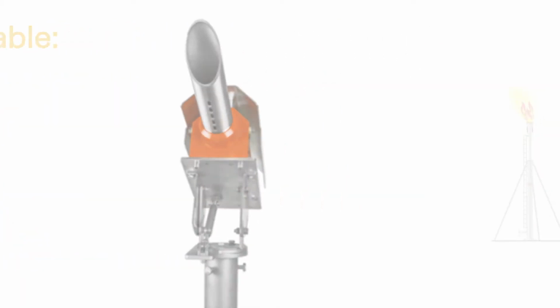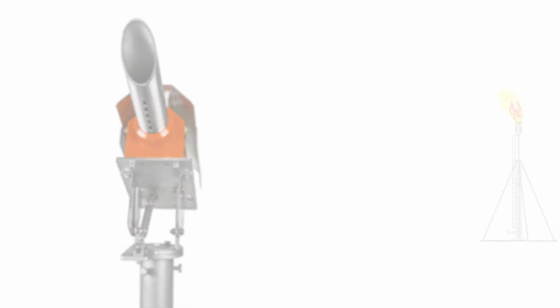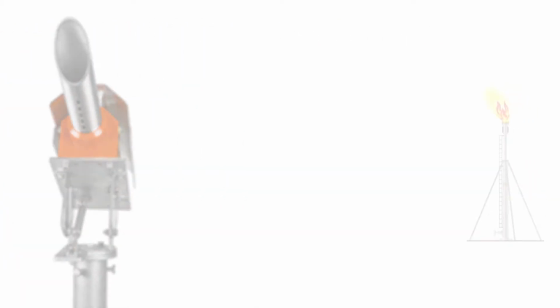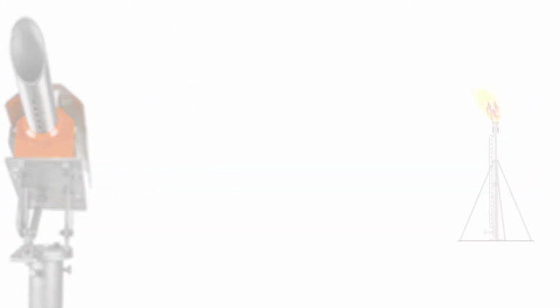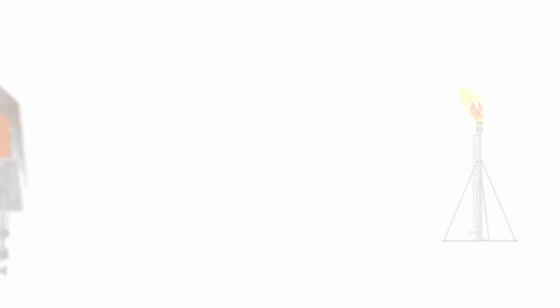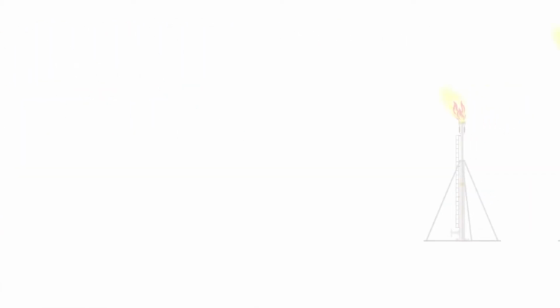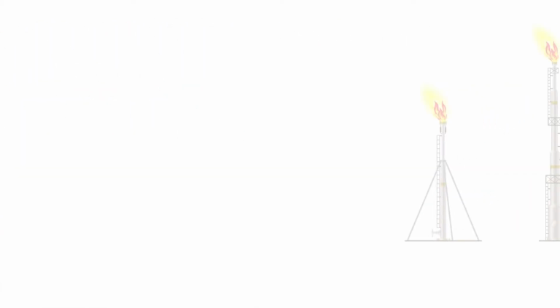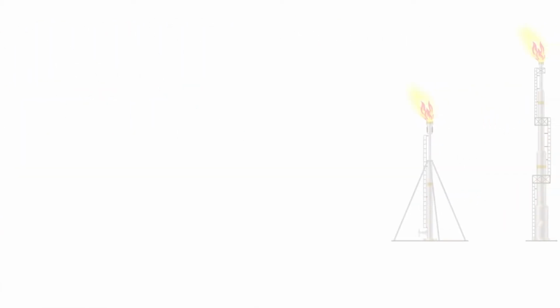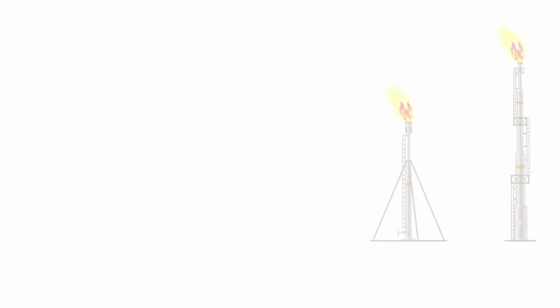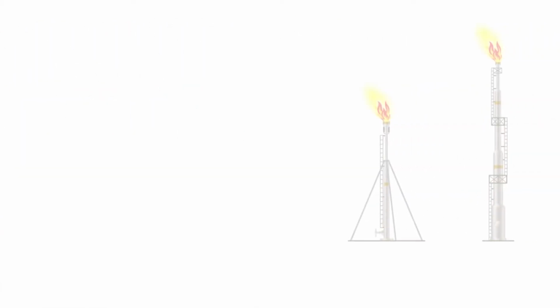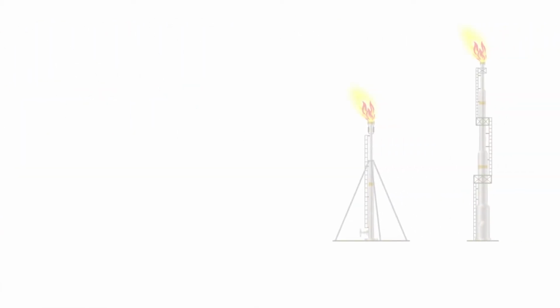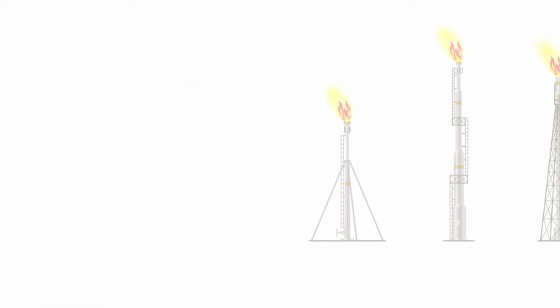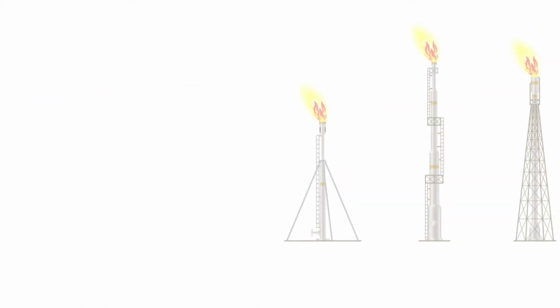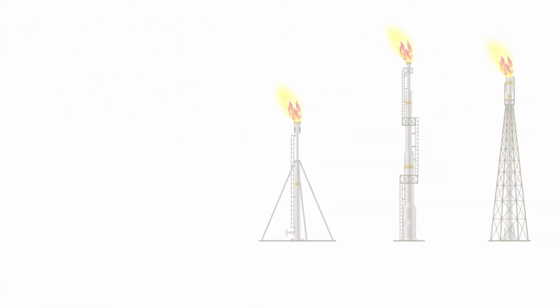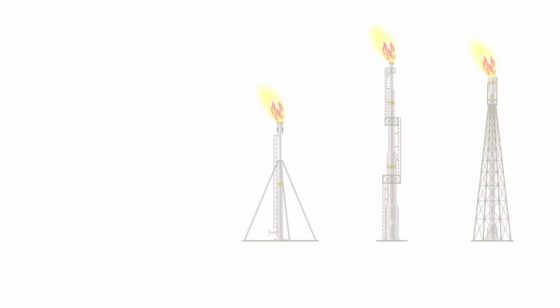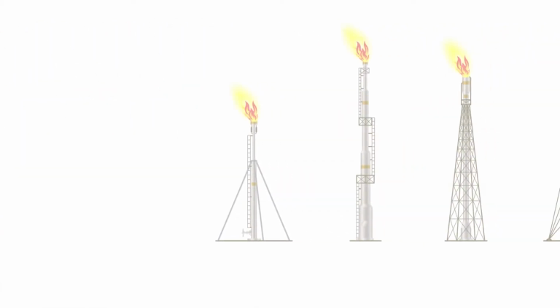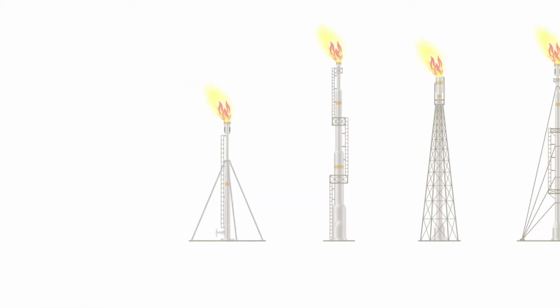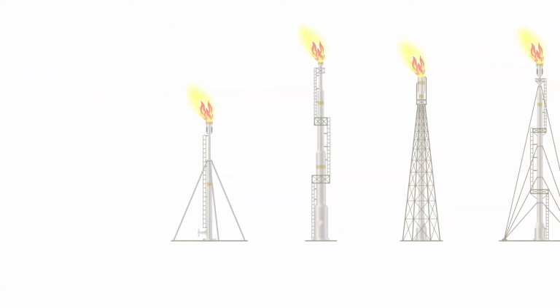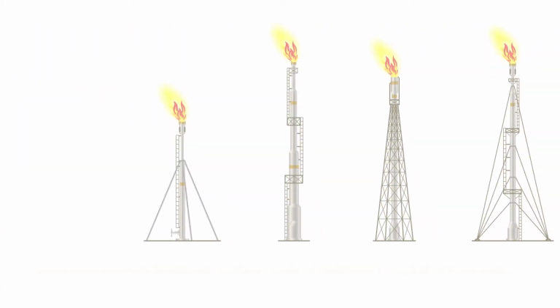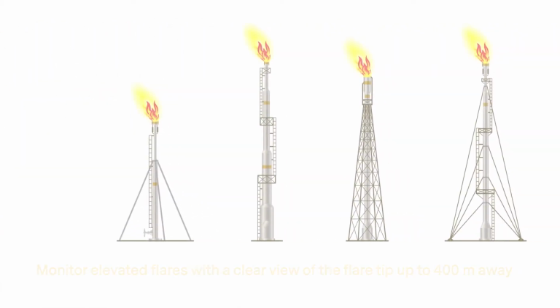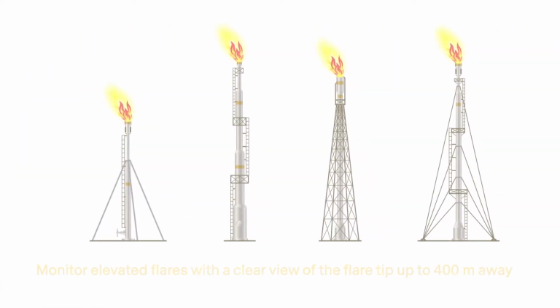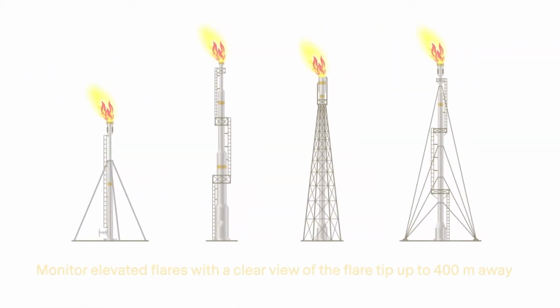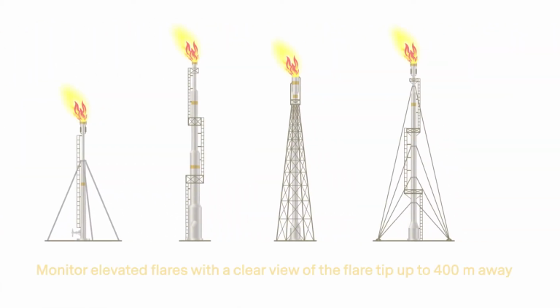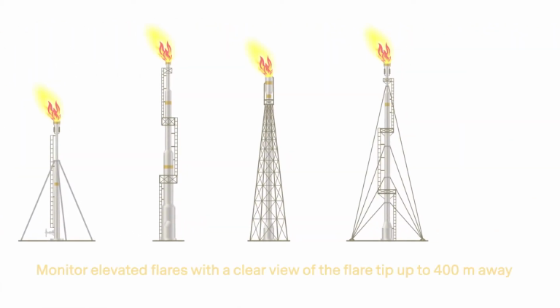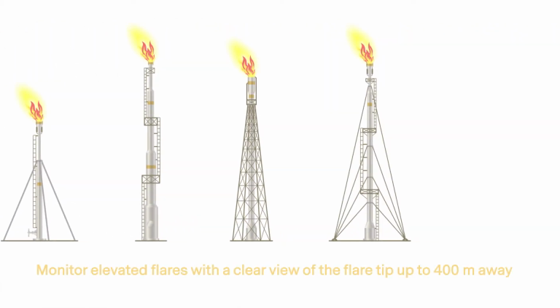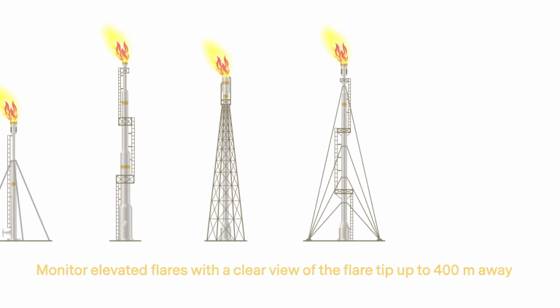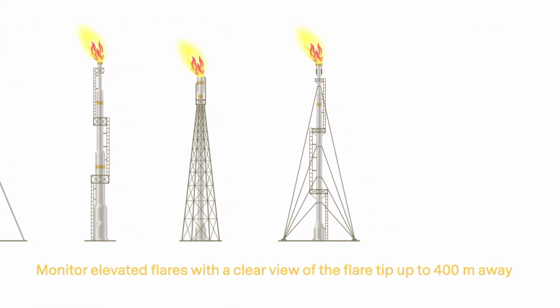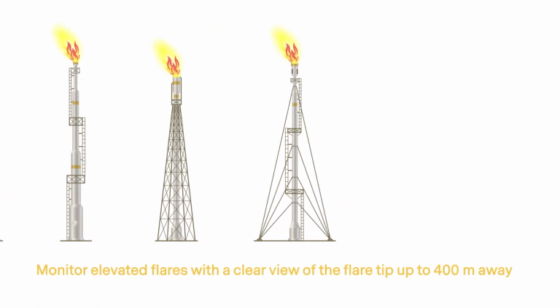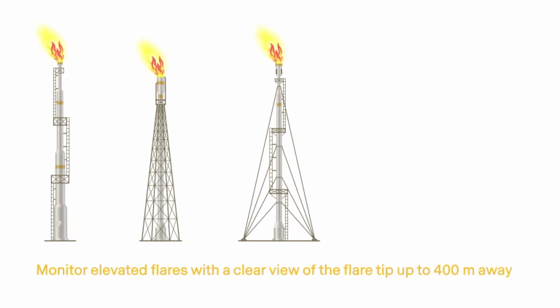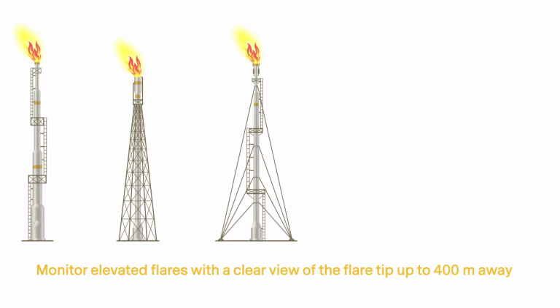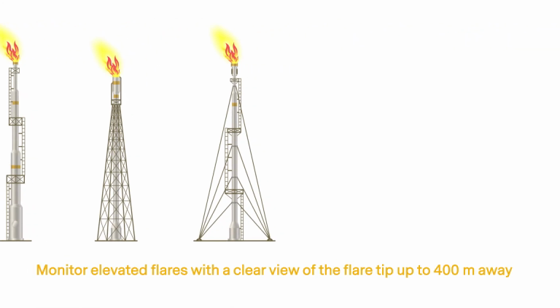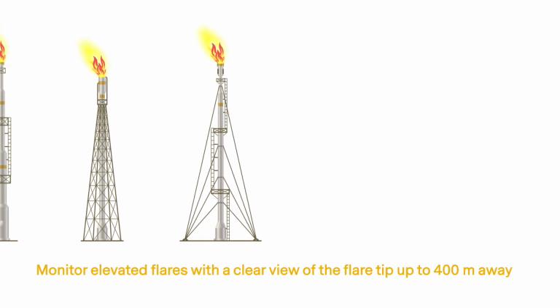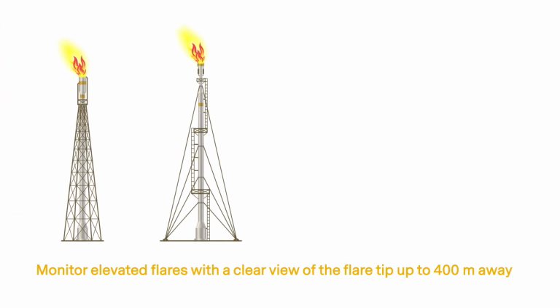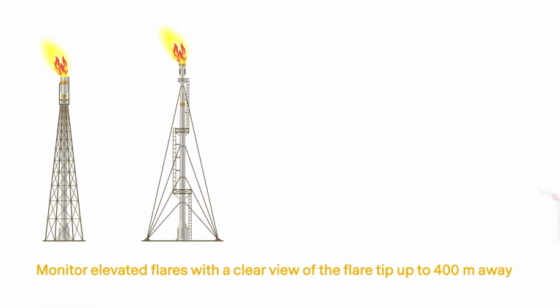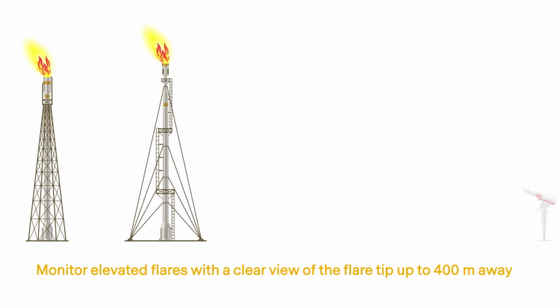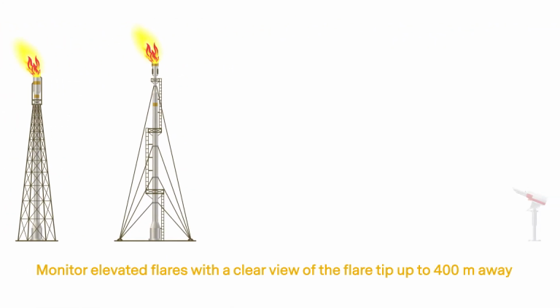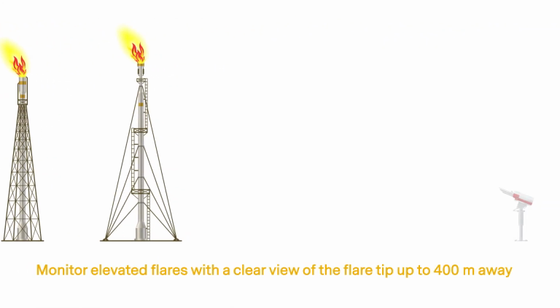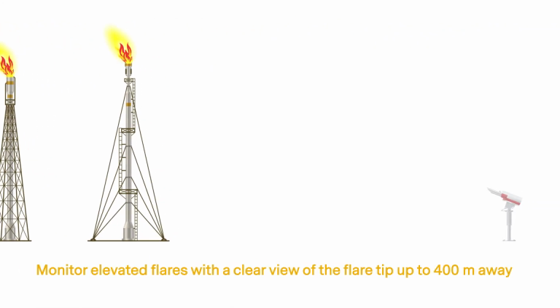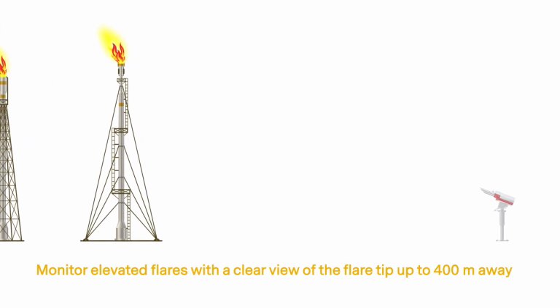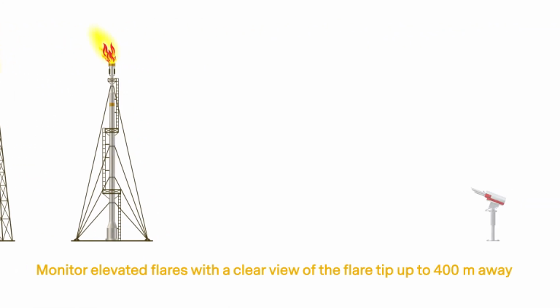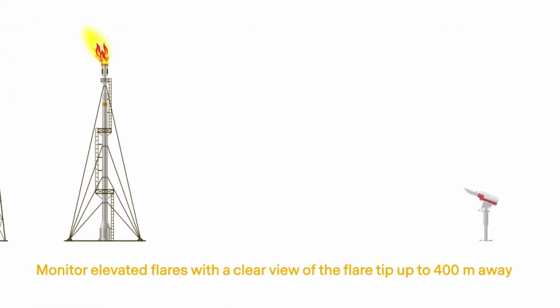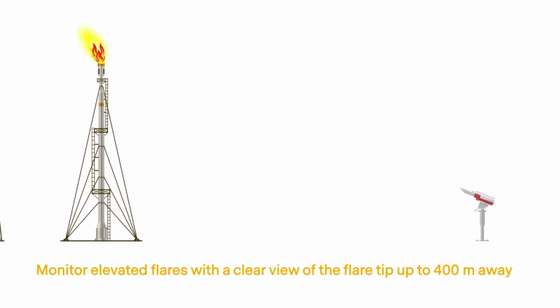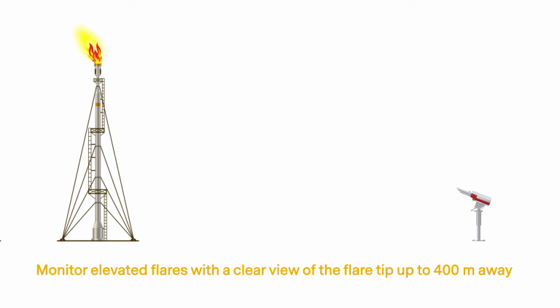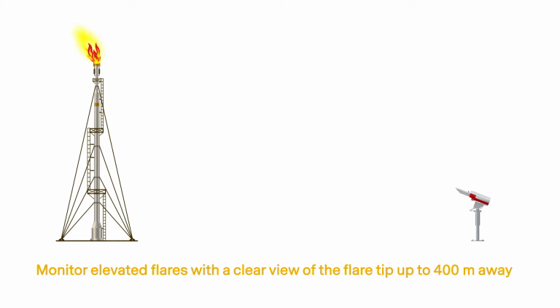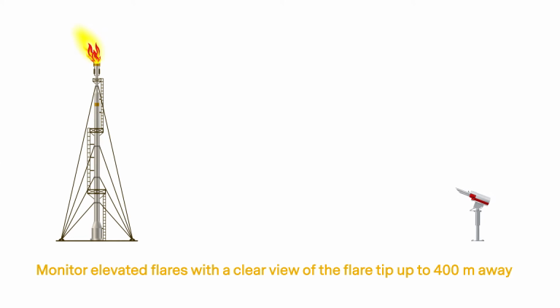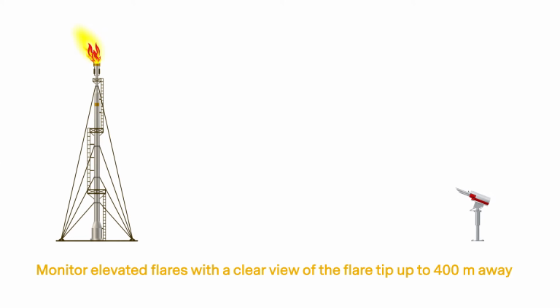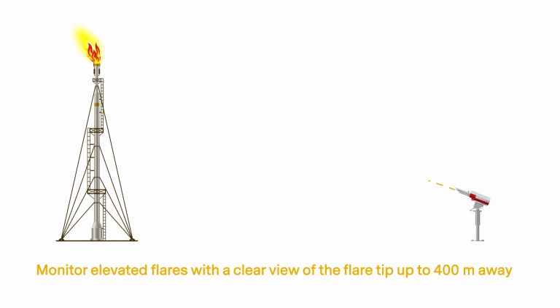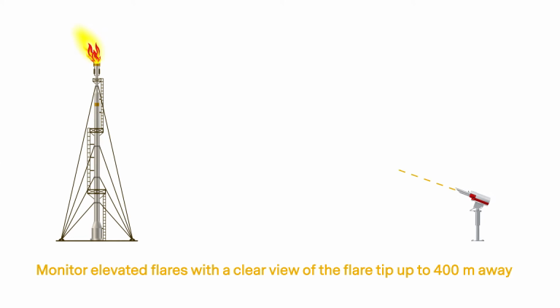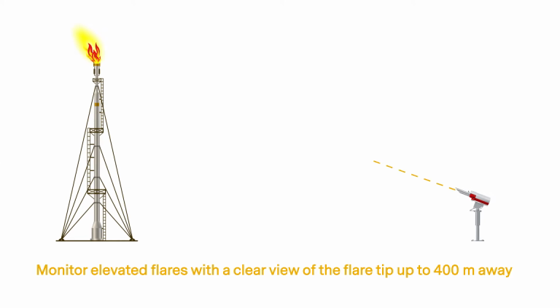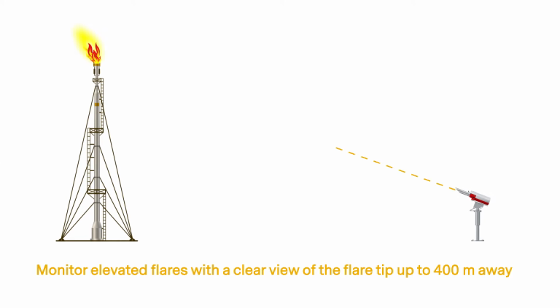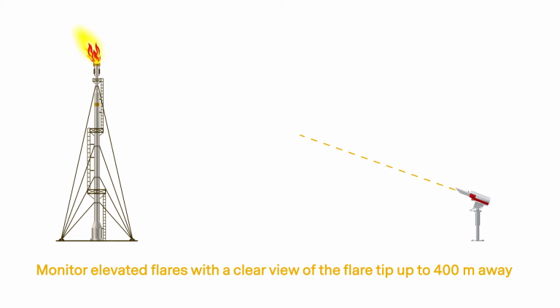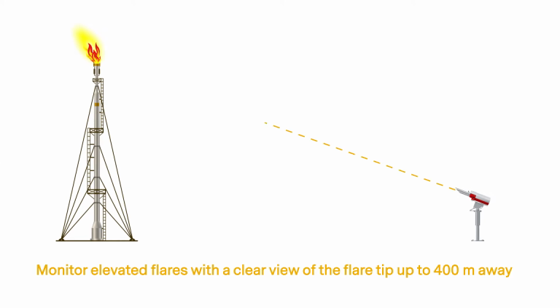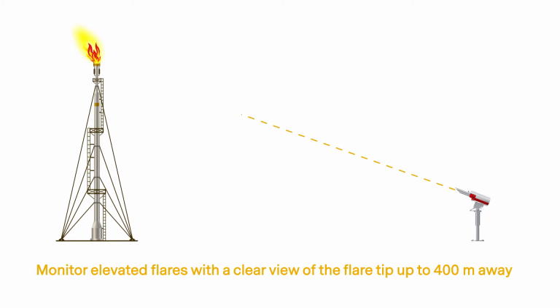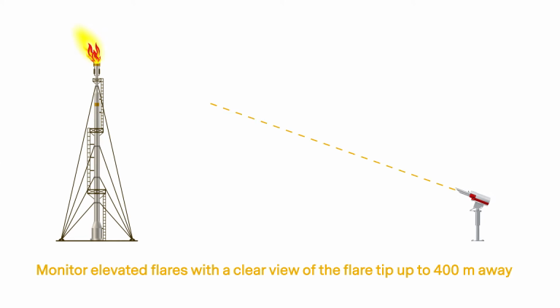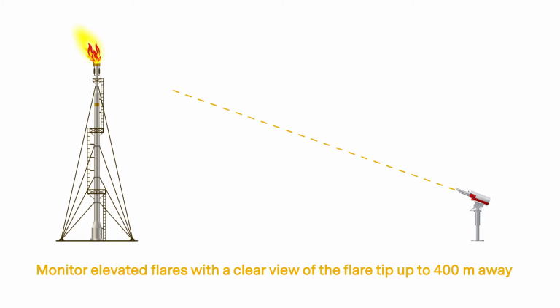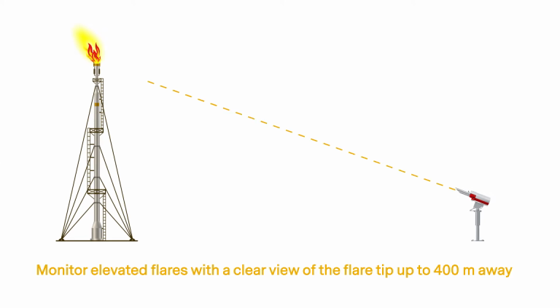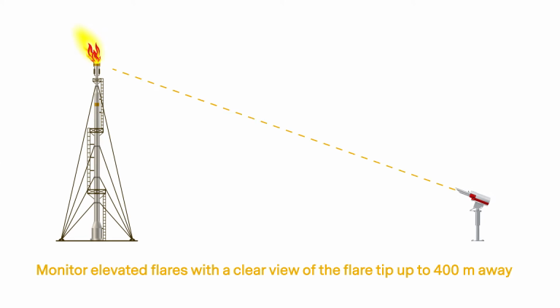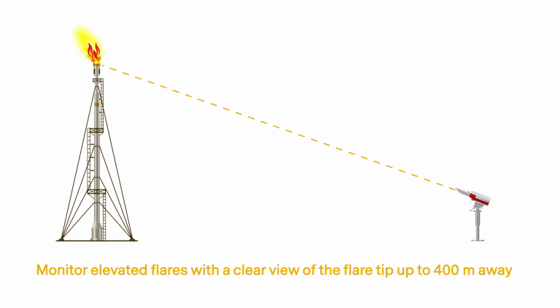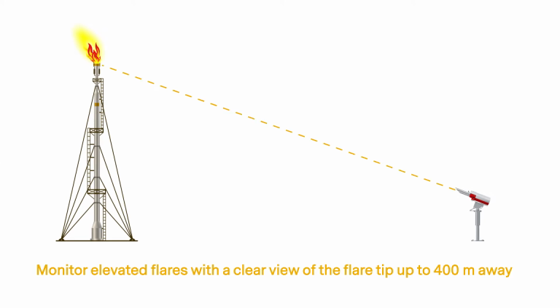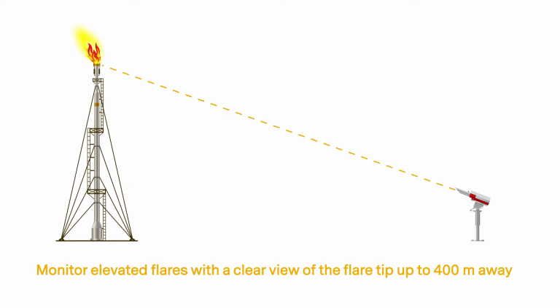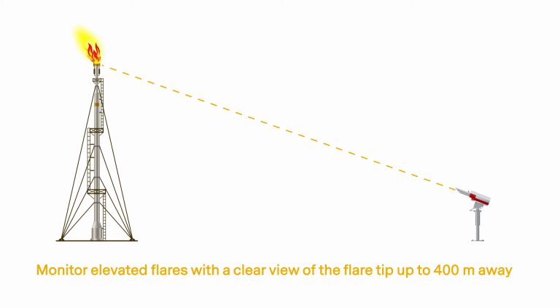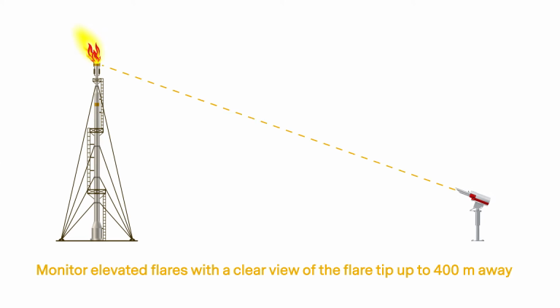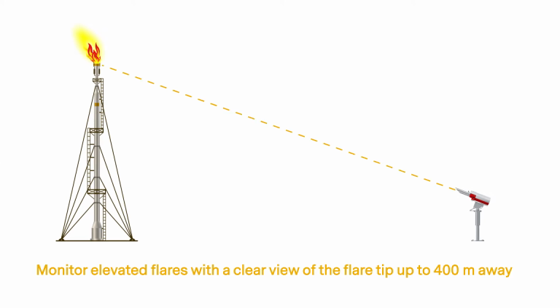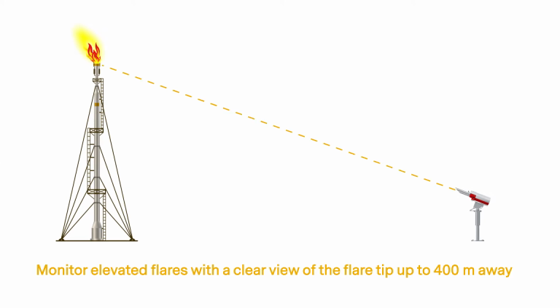The Quasar 2 can monitor elevated flares with a clear view of the flare tip from up to 400 meters away.